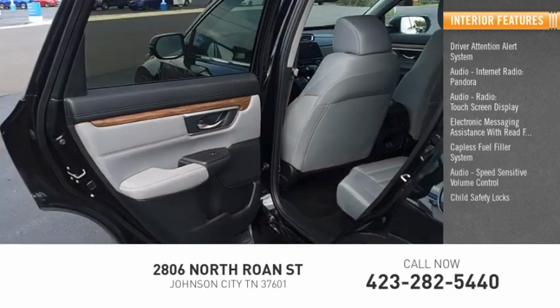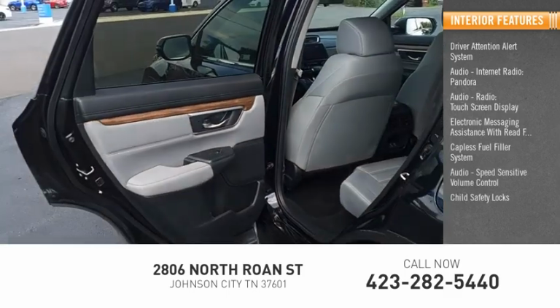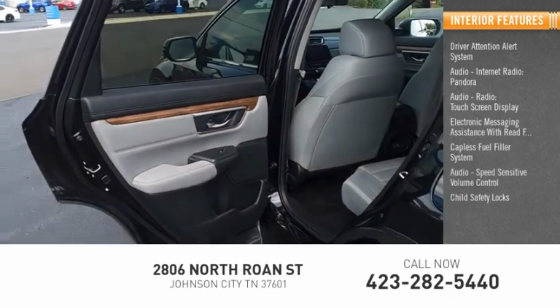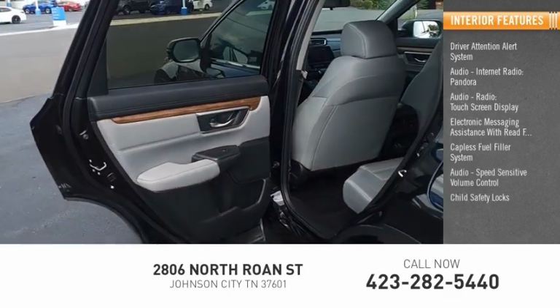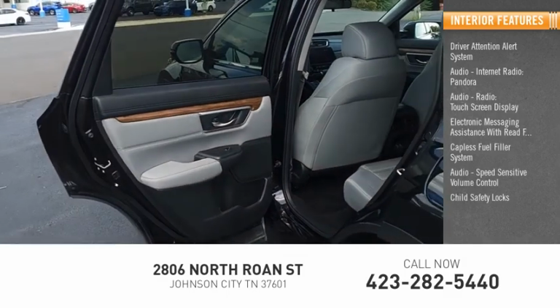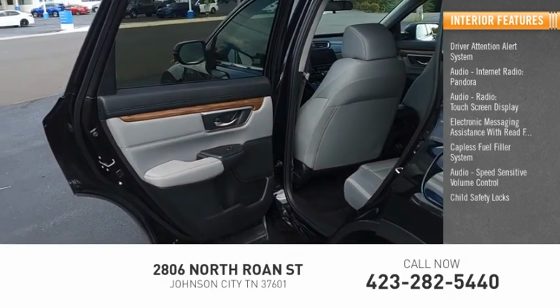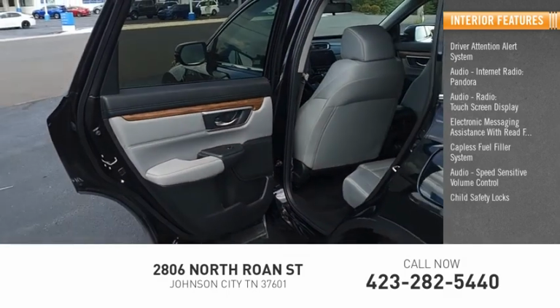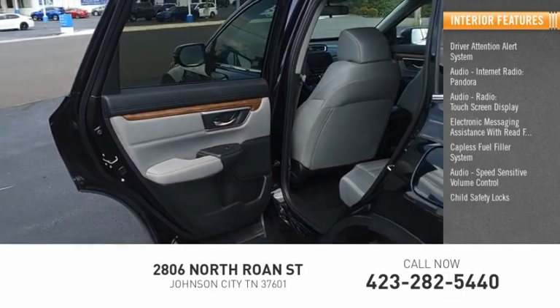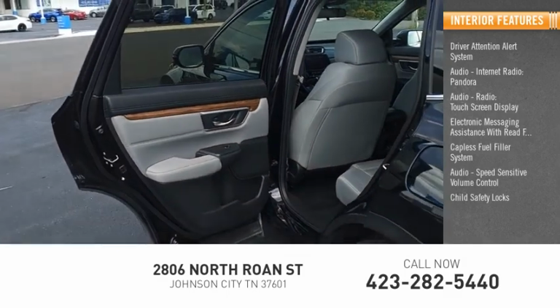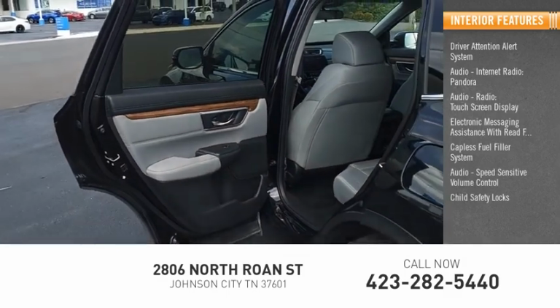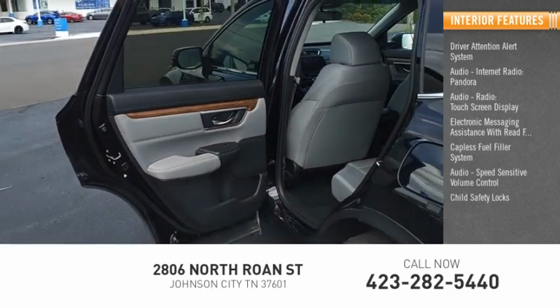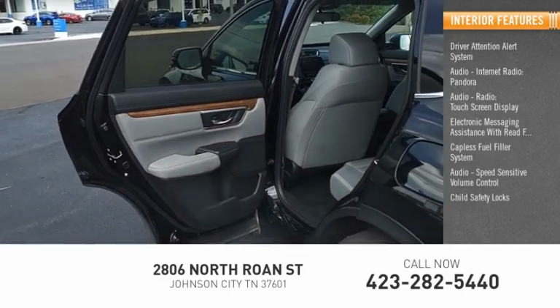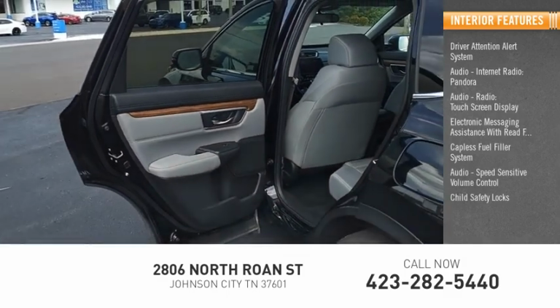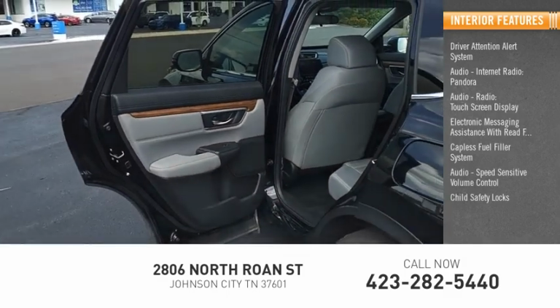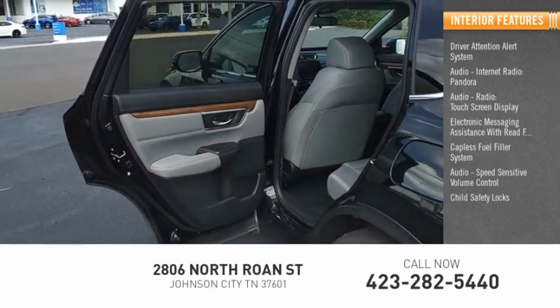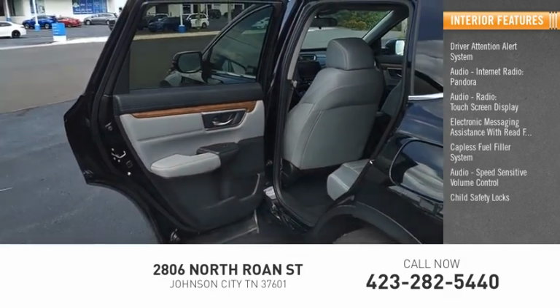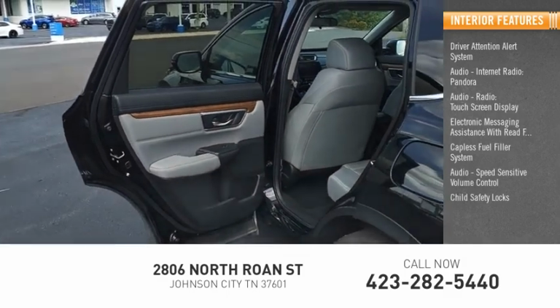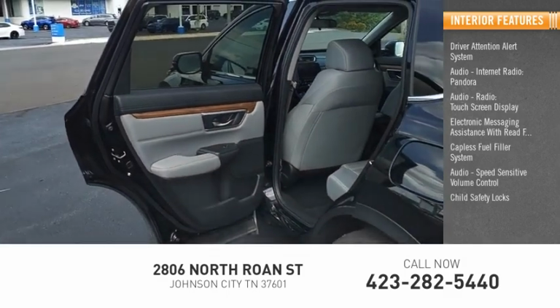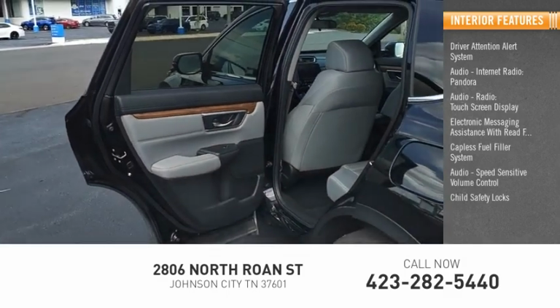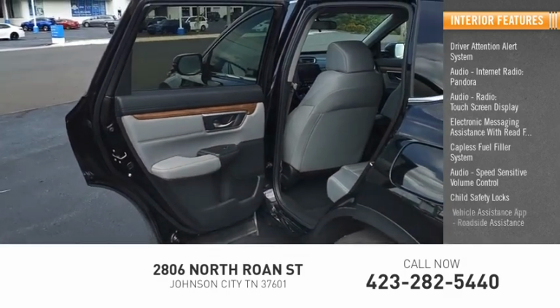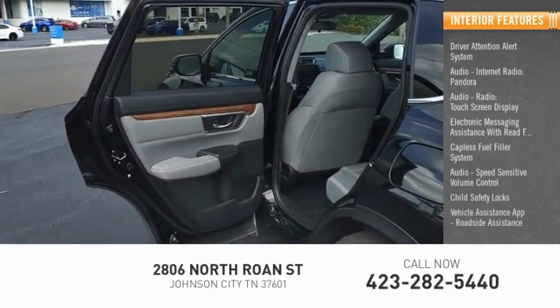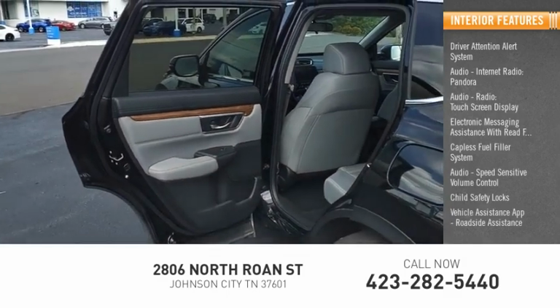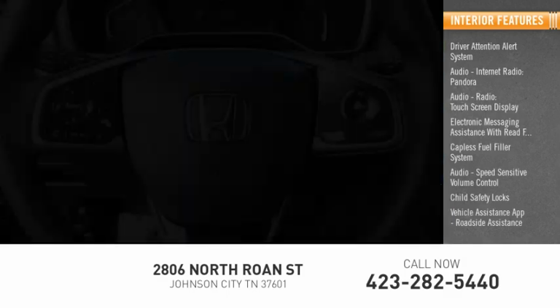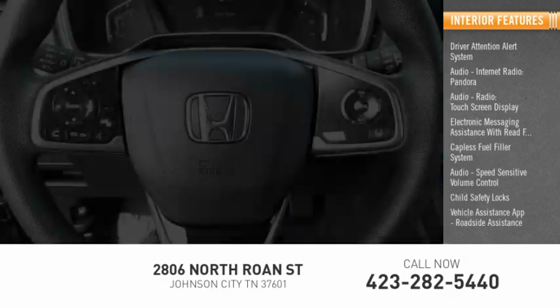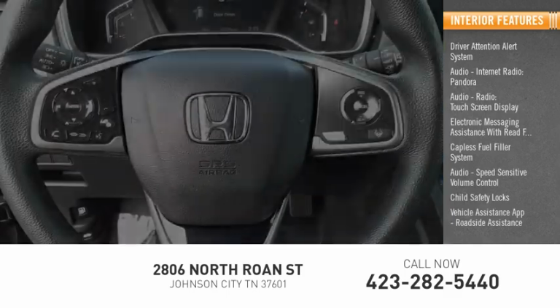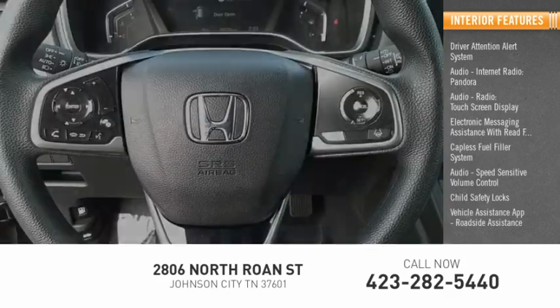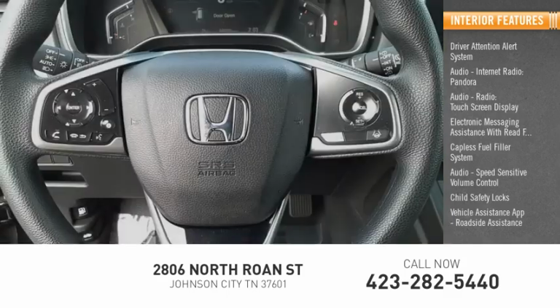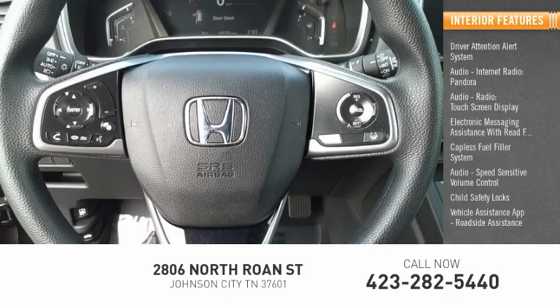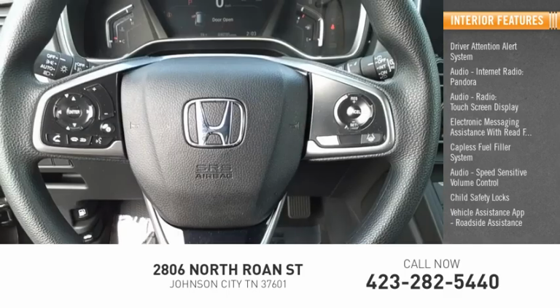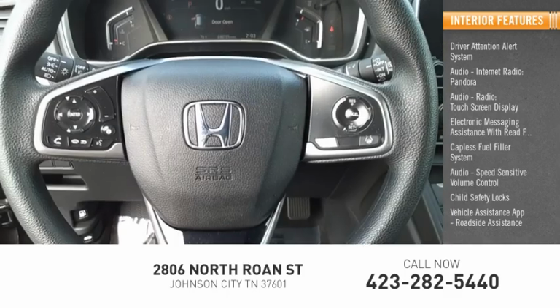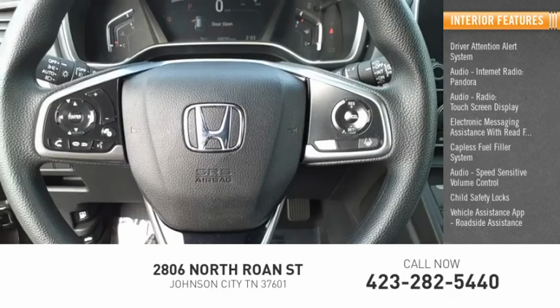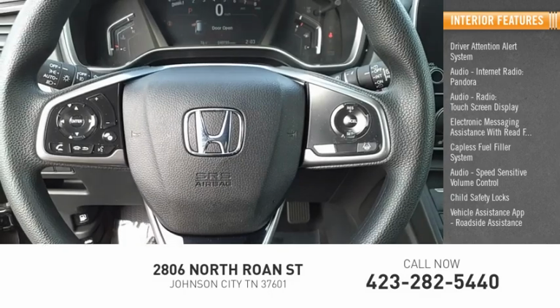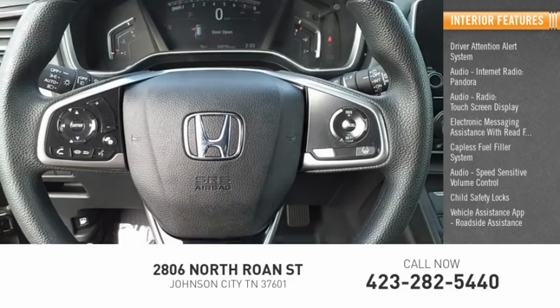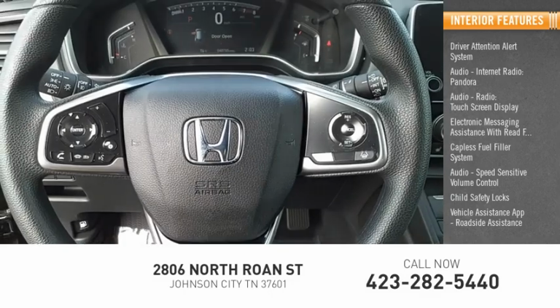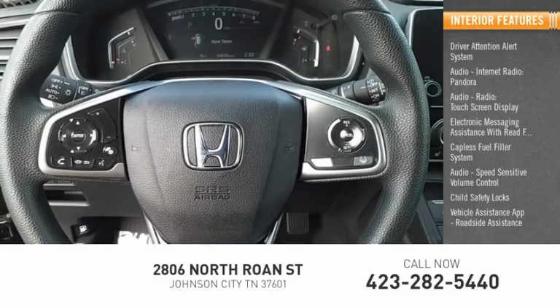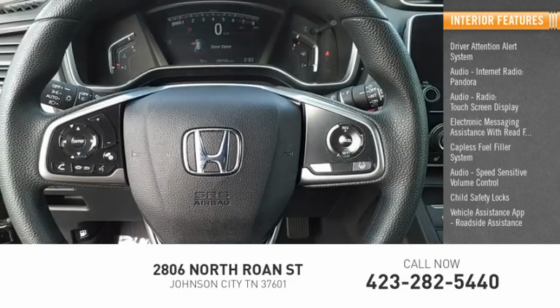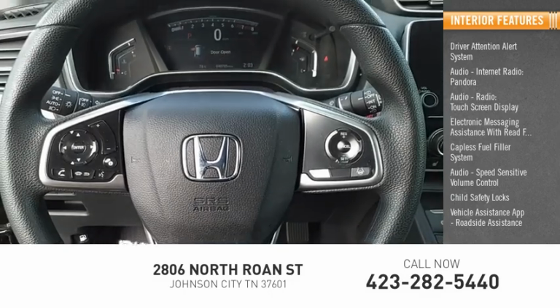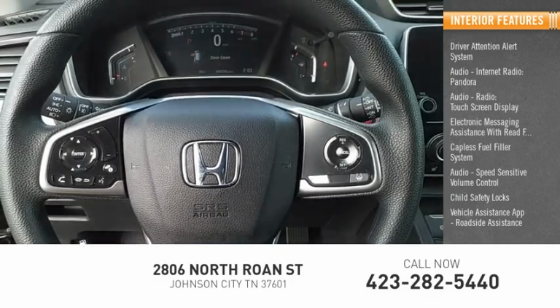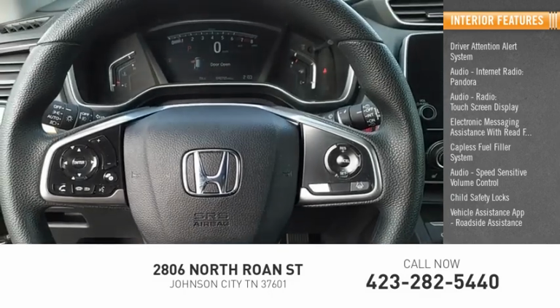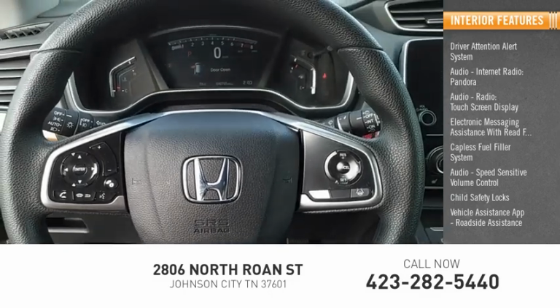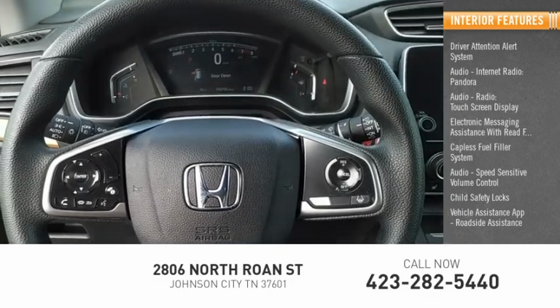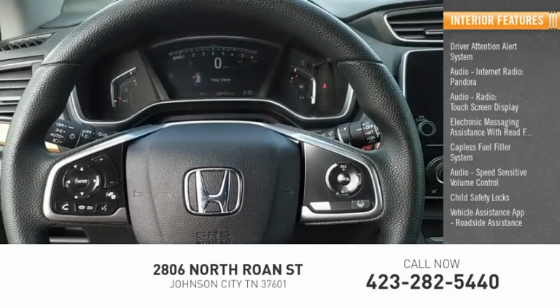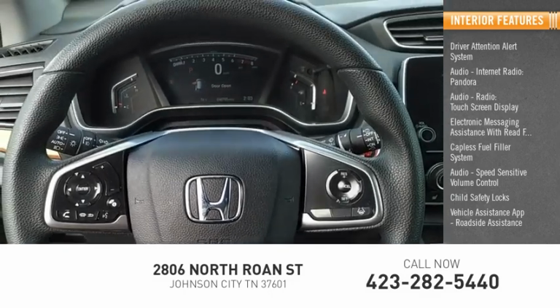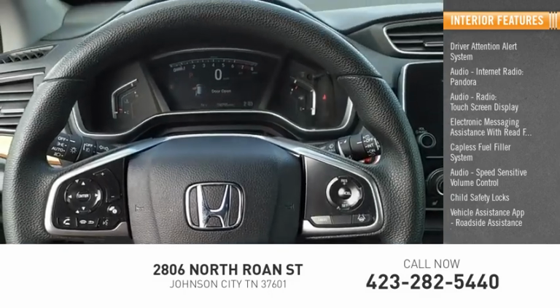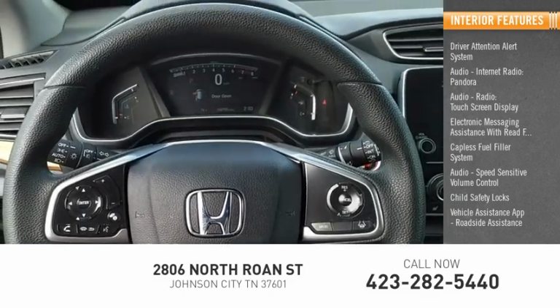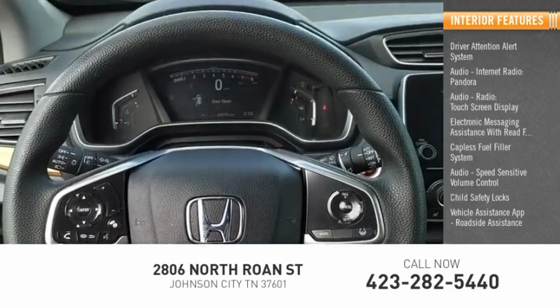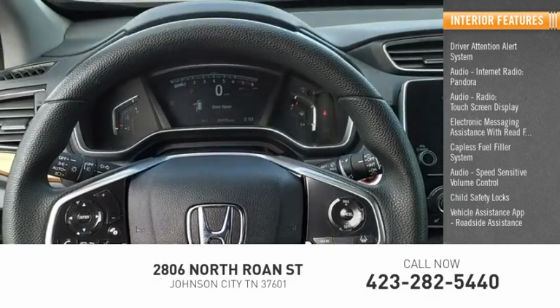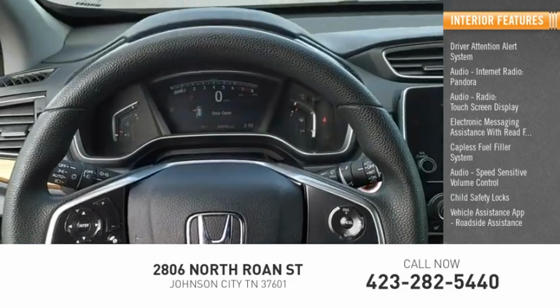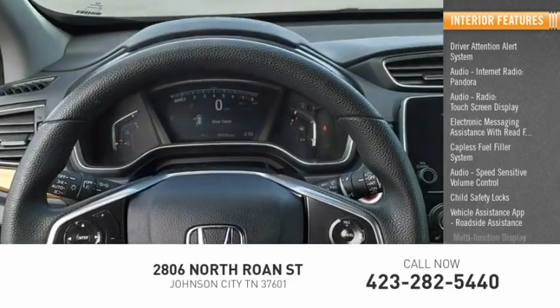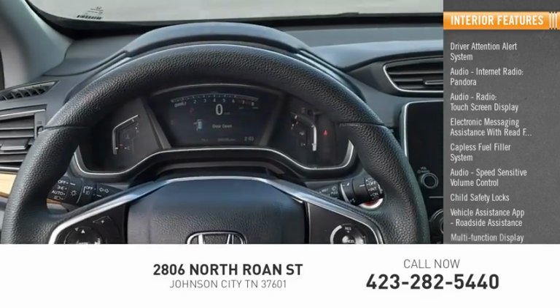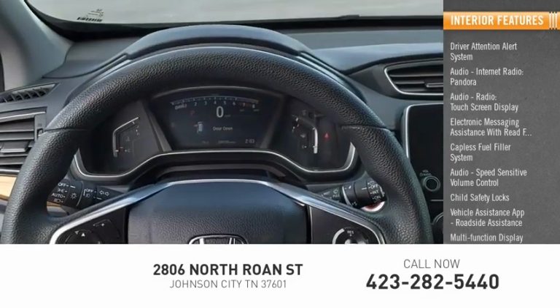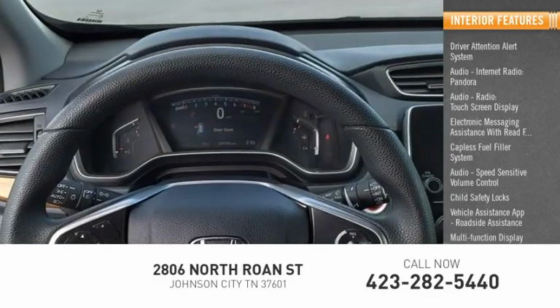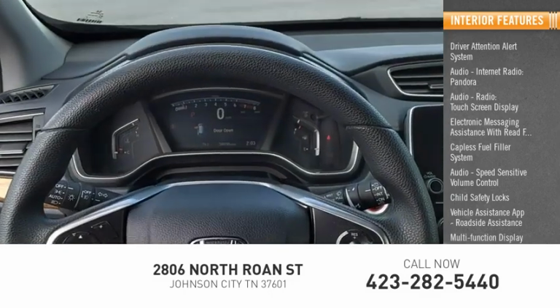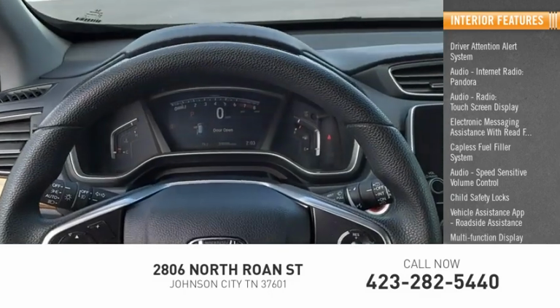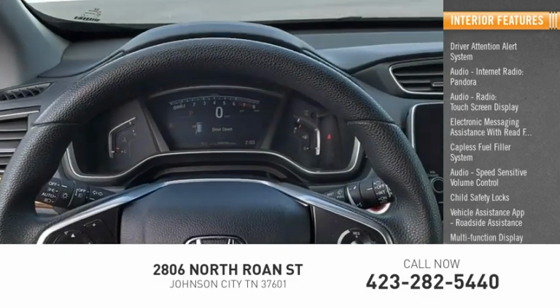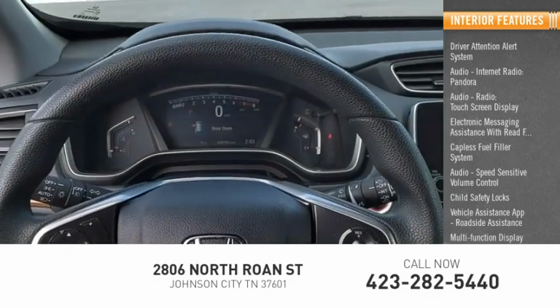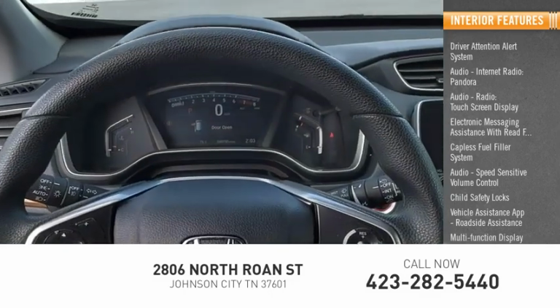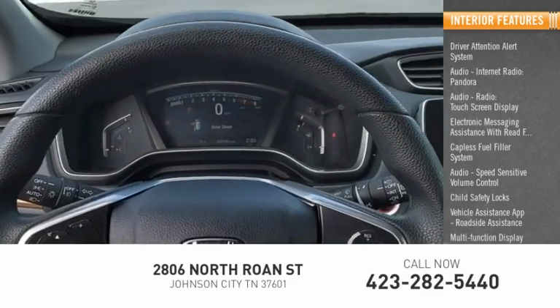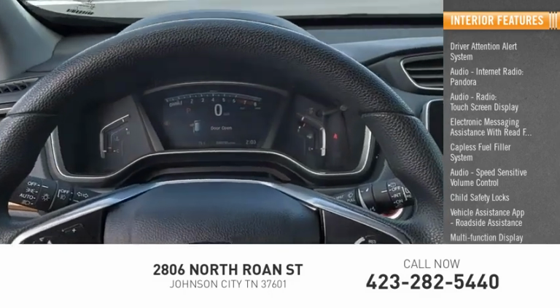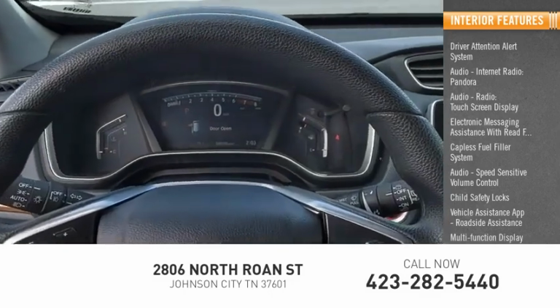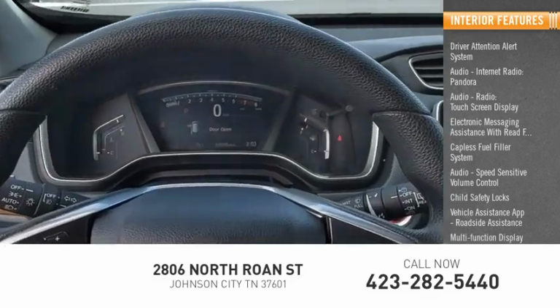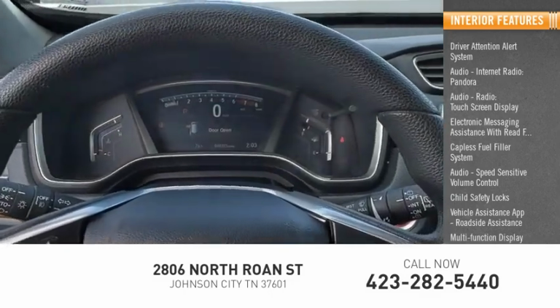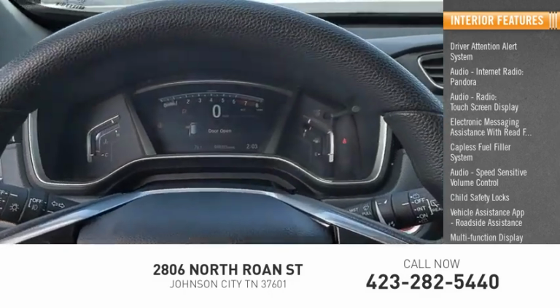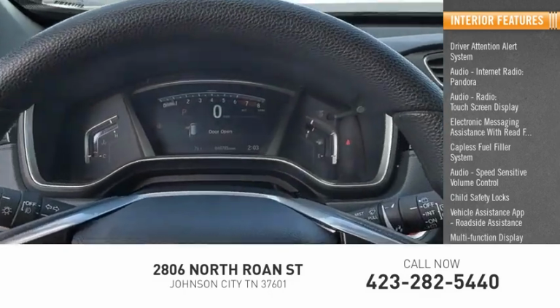Child safety locks, vehicle assistance app, roadside assistance, multi-function display, and tachometer.